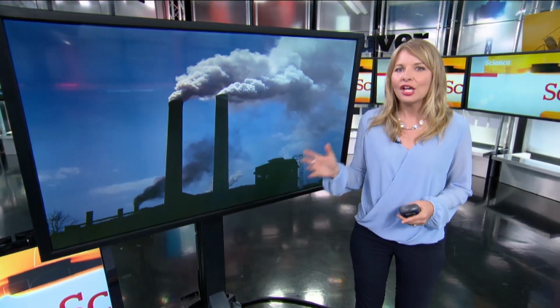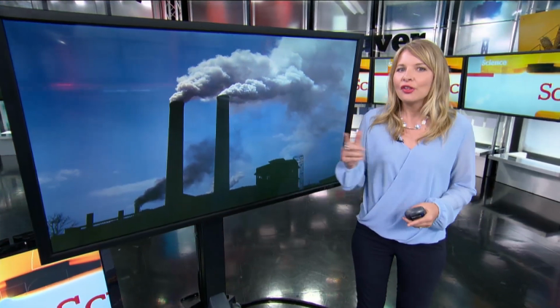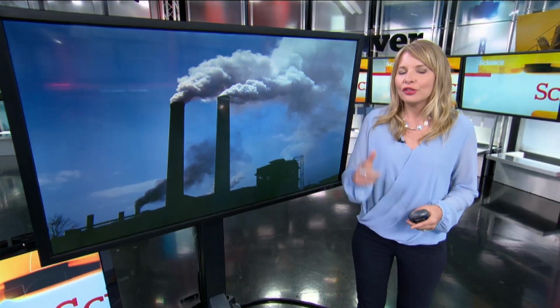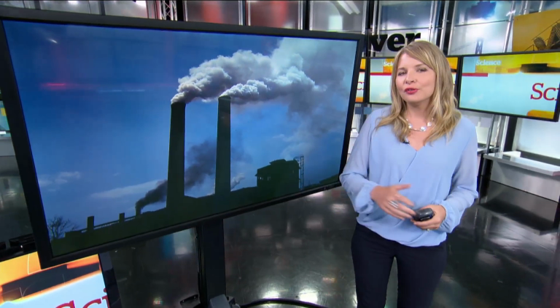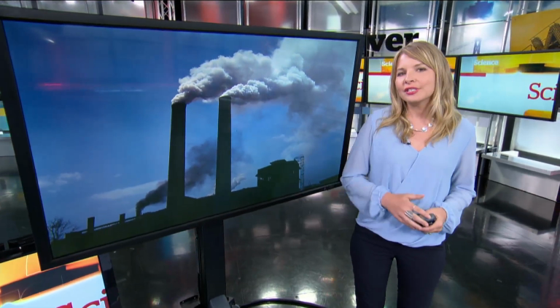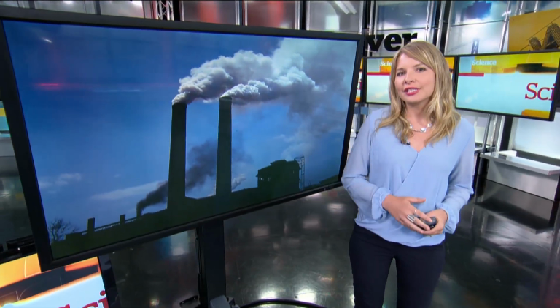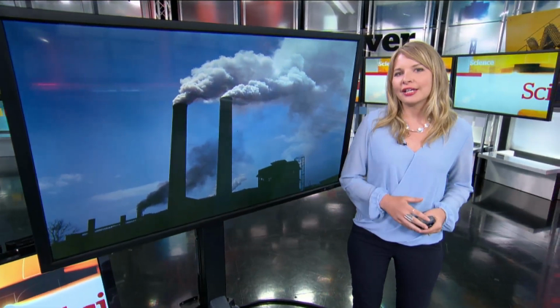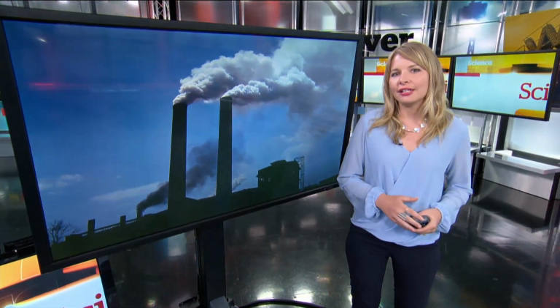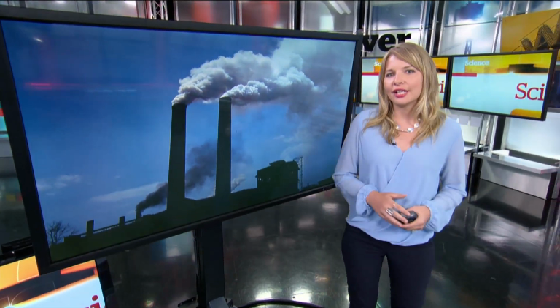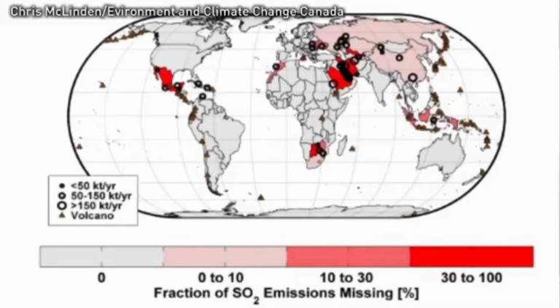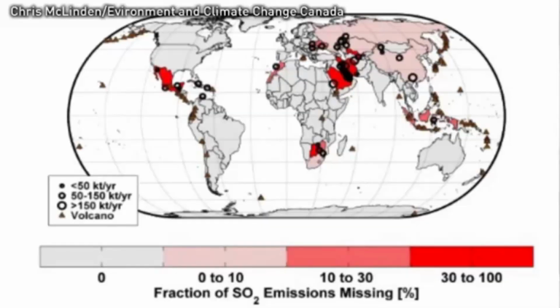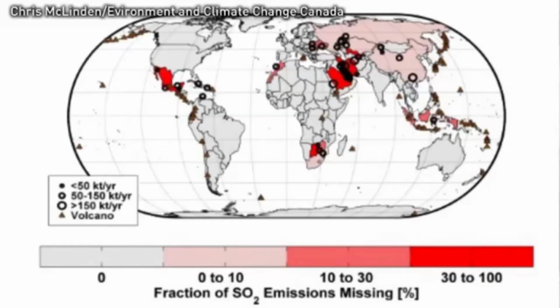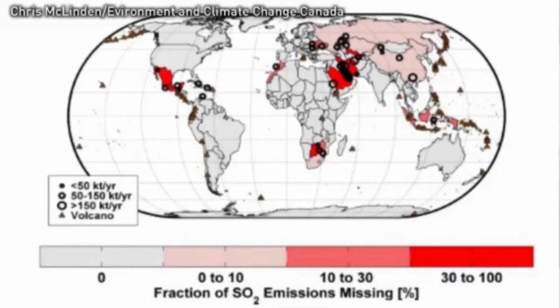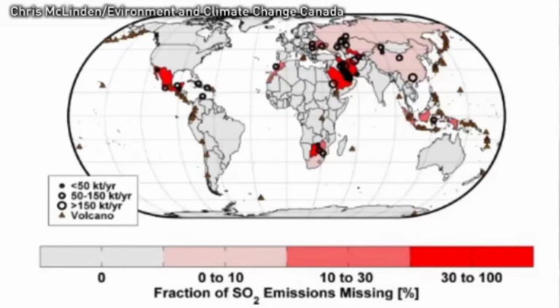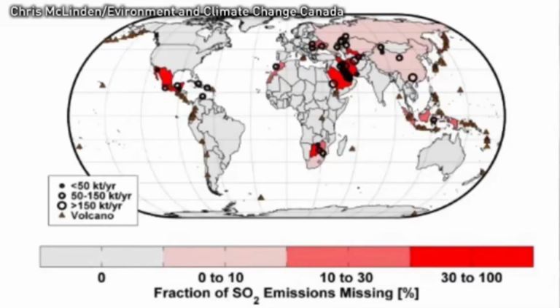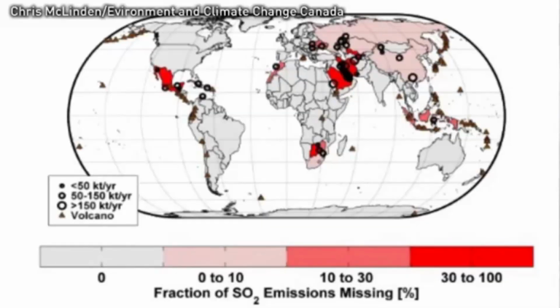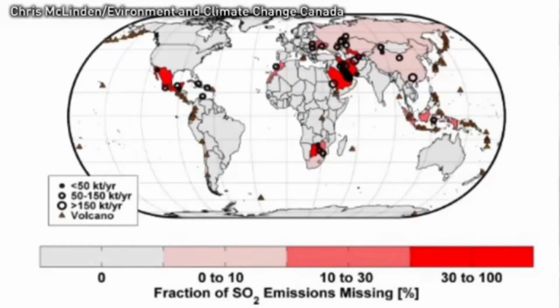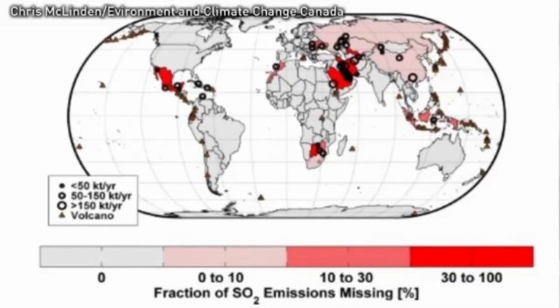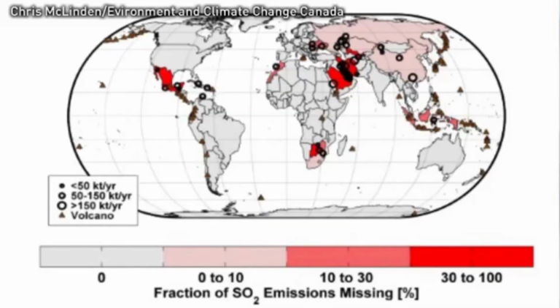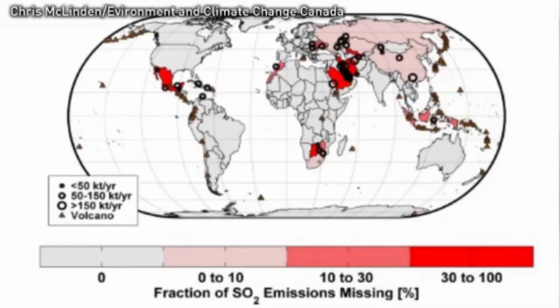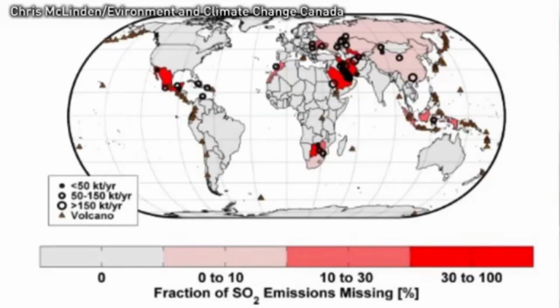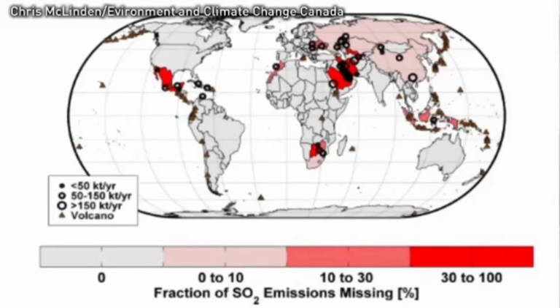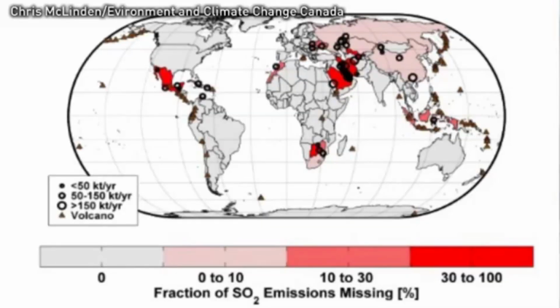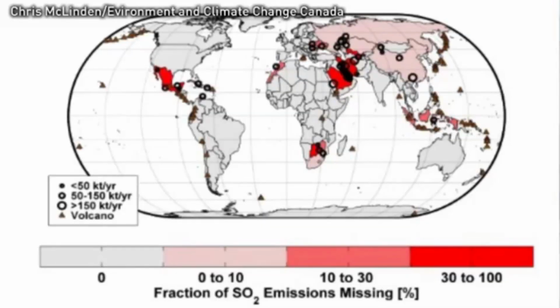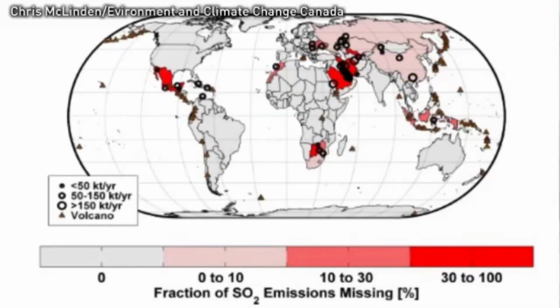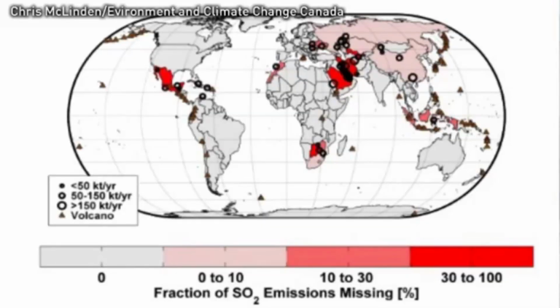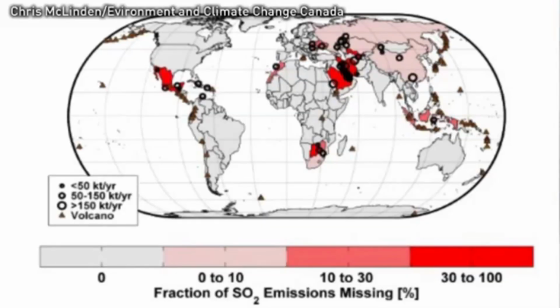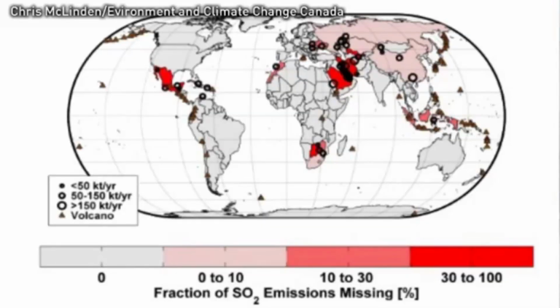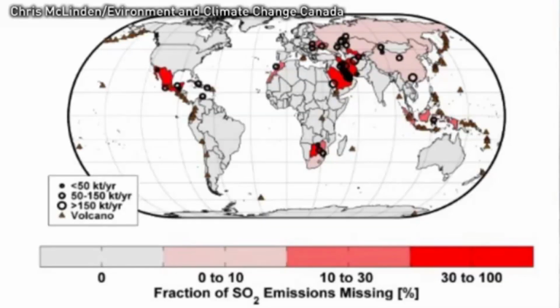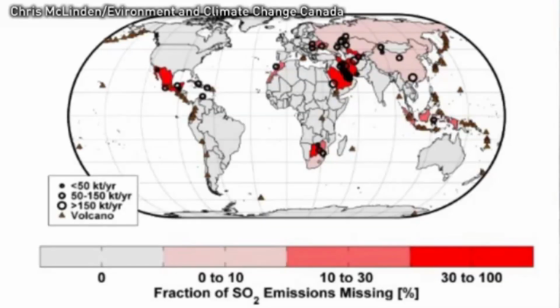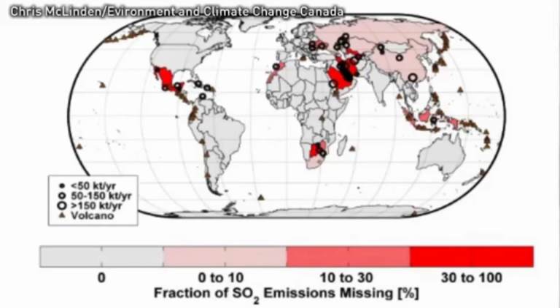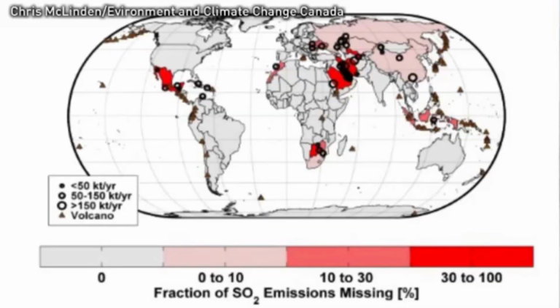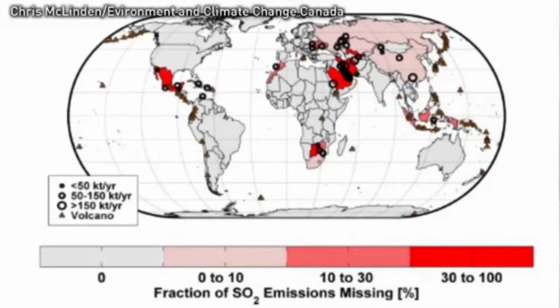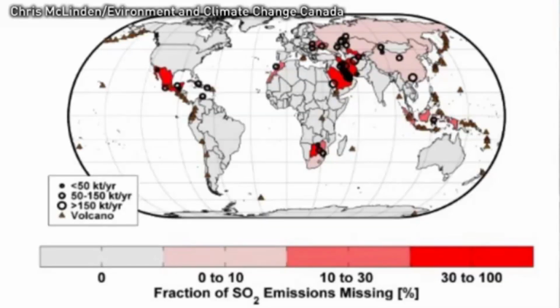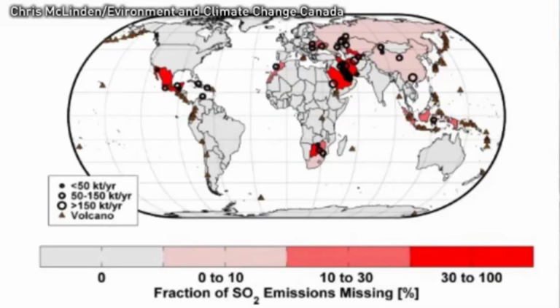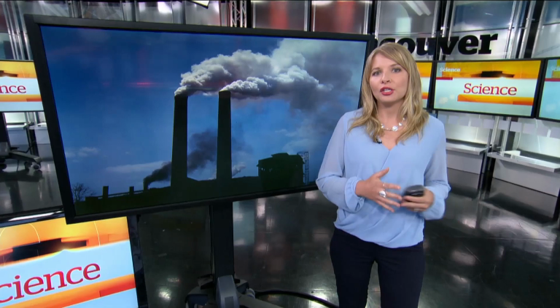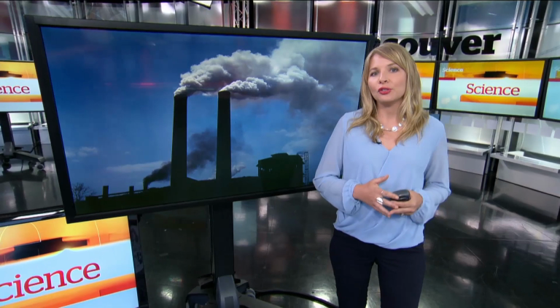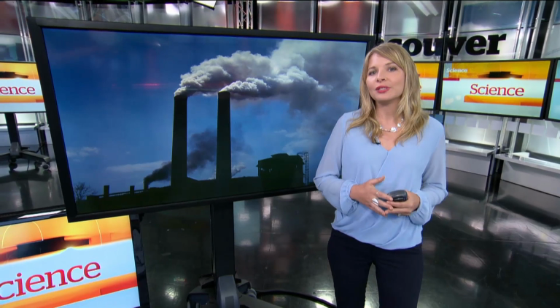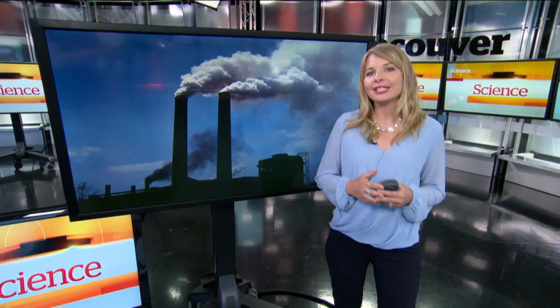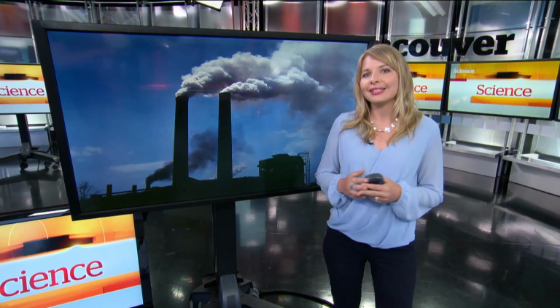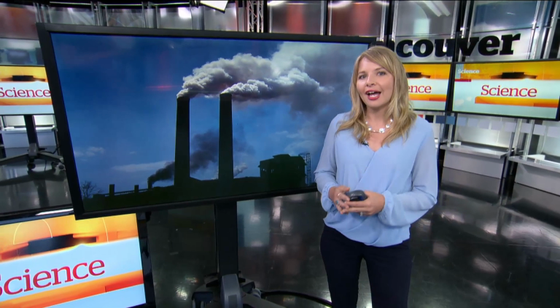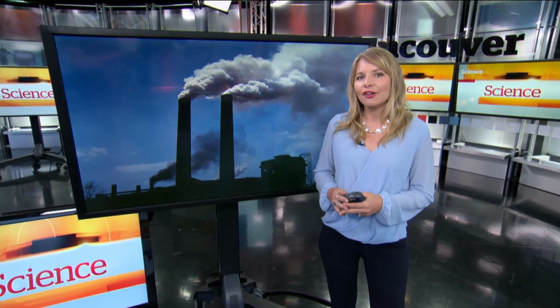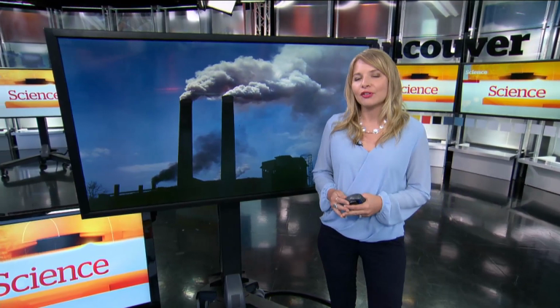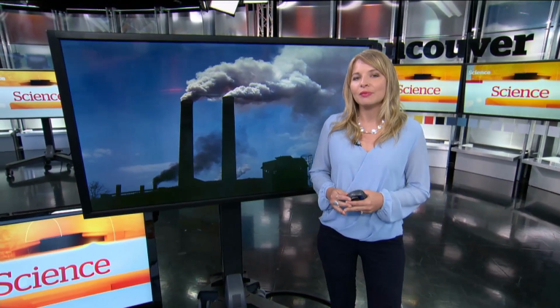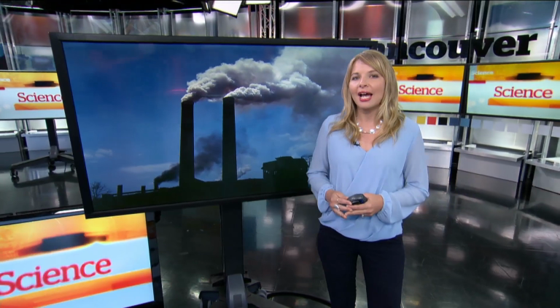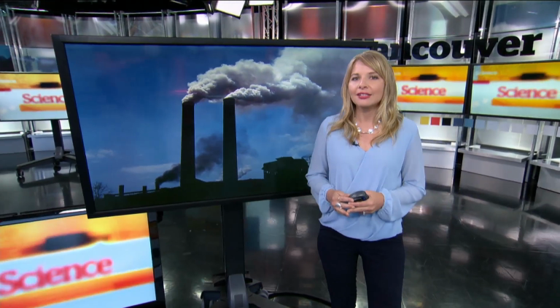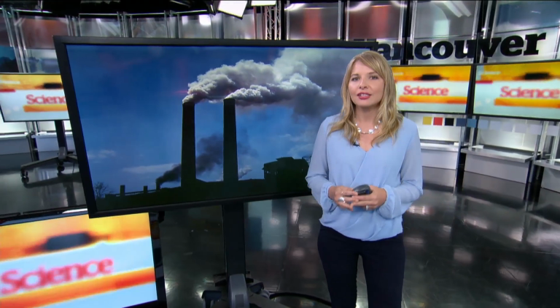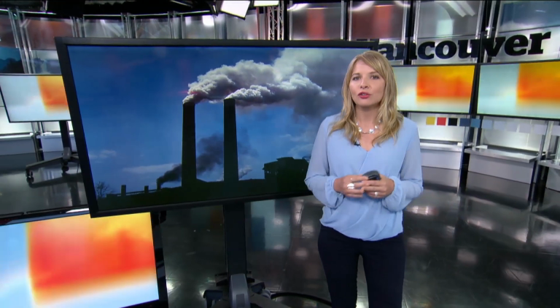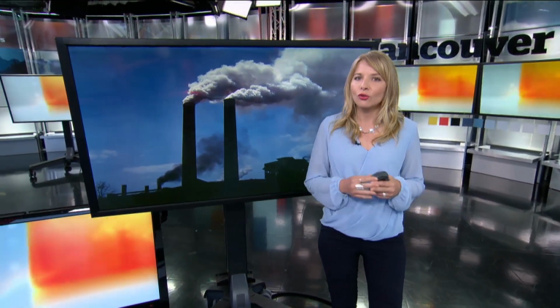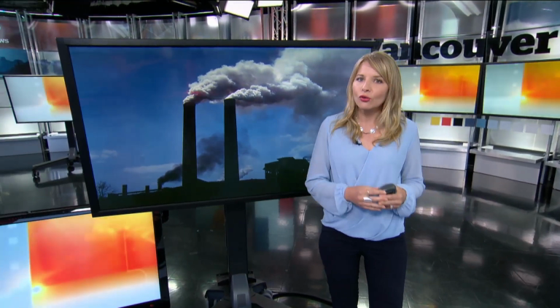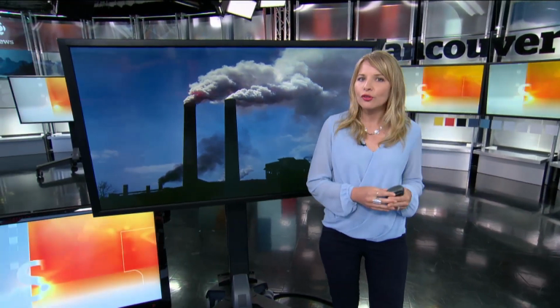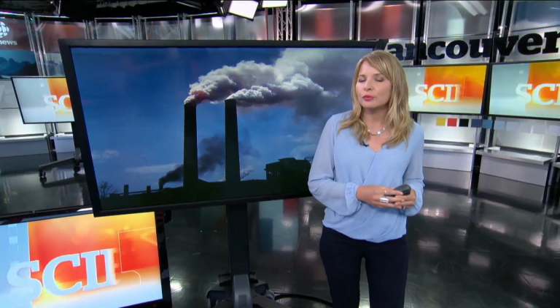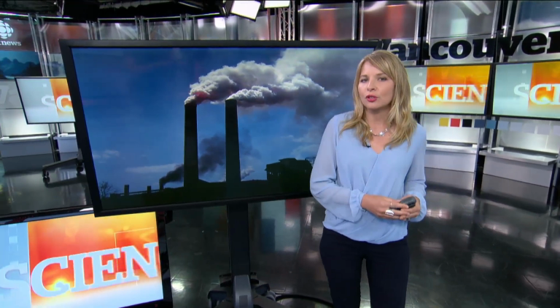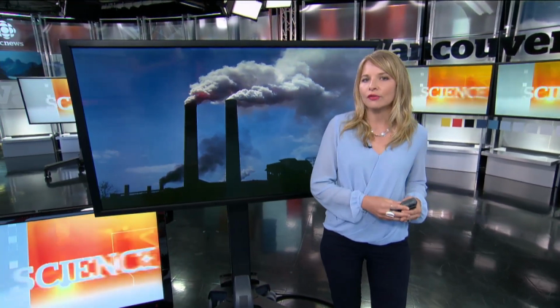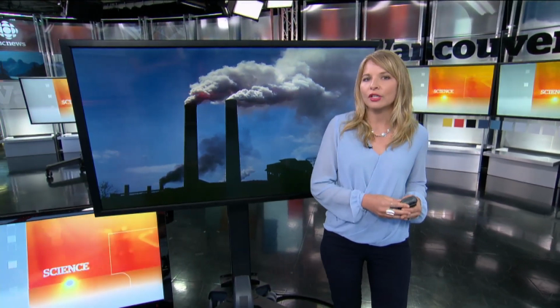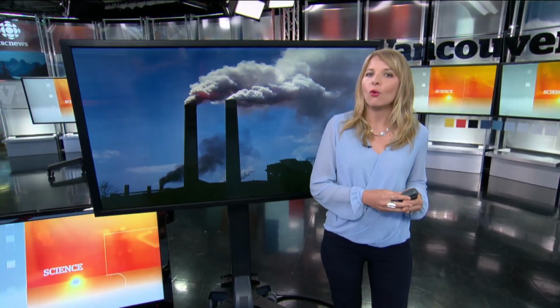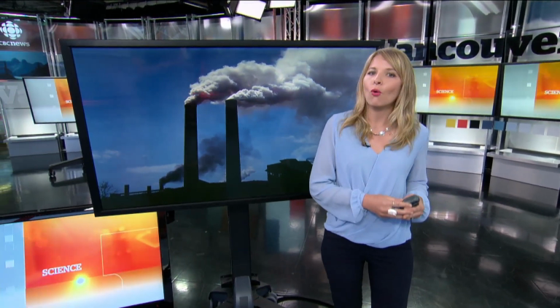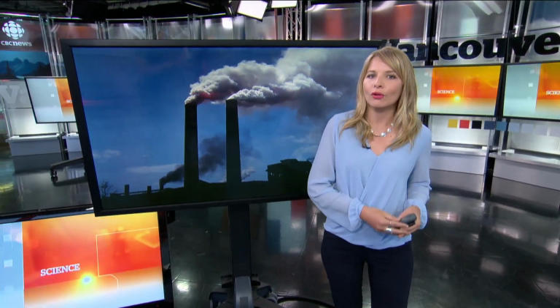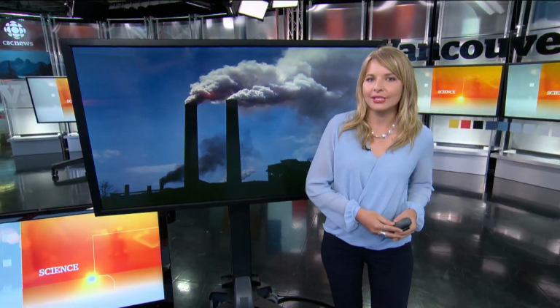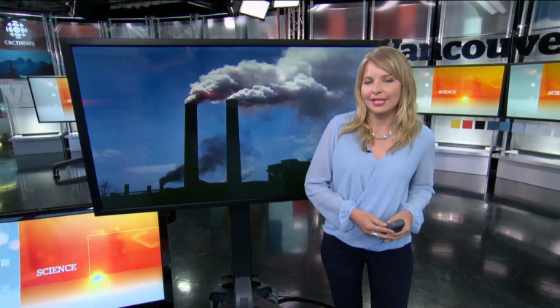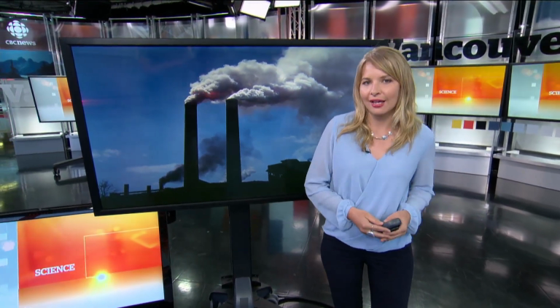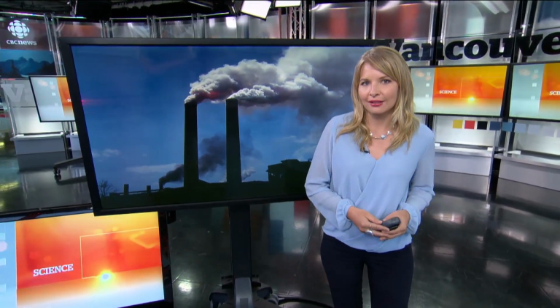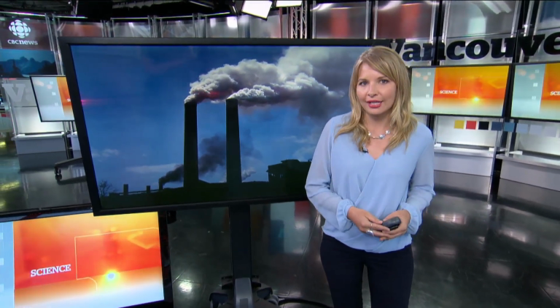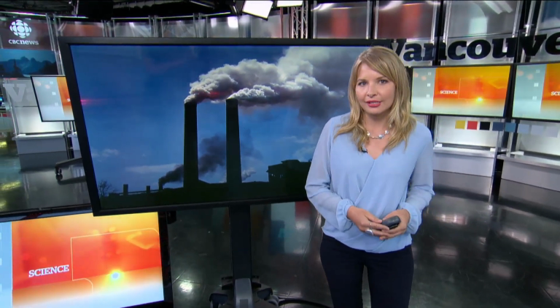The new study, led by research scientists at Environment and Climate Change Canada, used data from NASA's Earth Observing Aura Satellite.